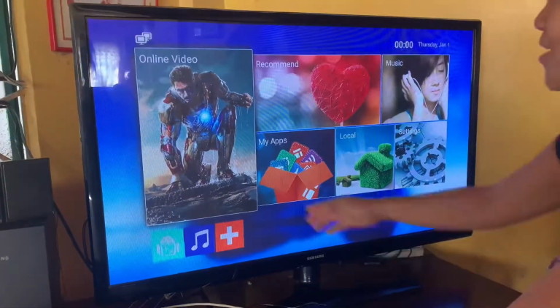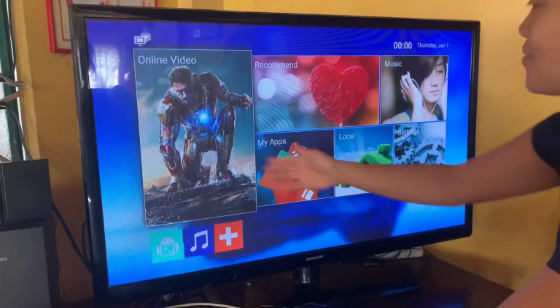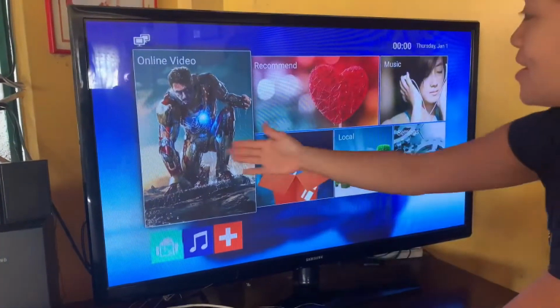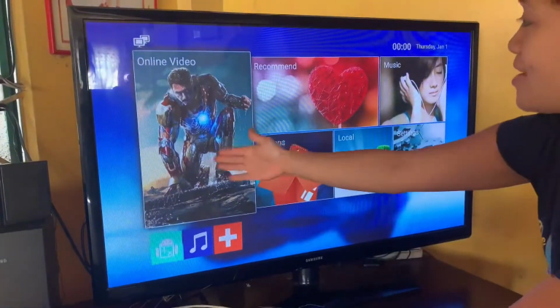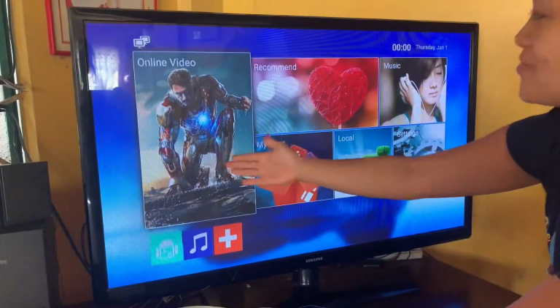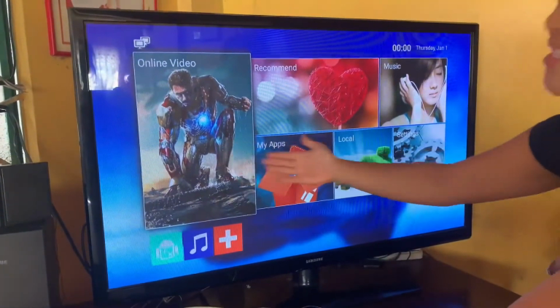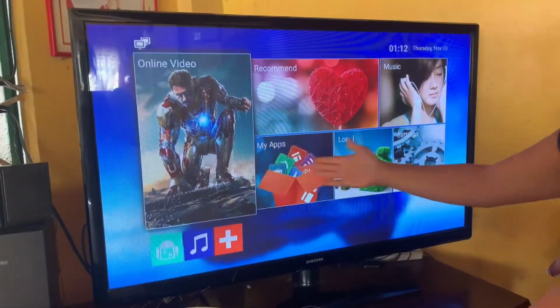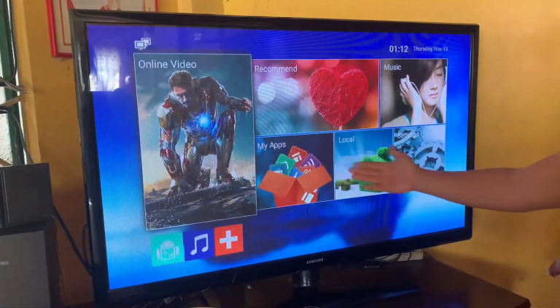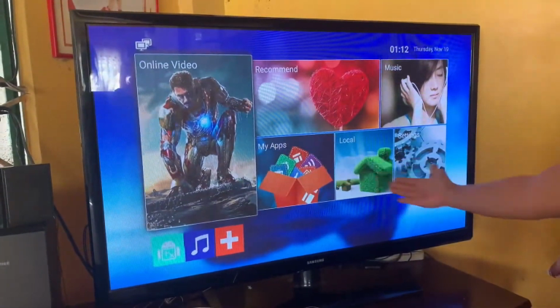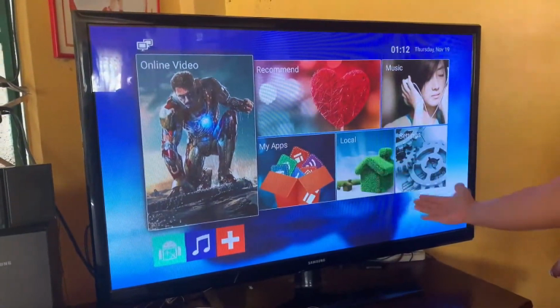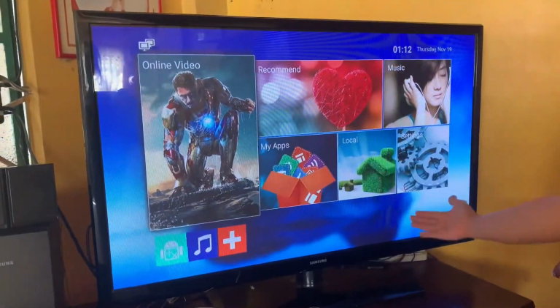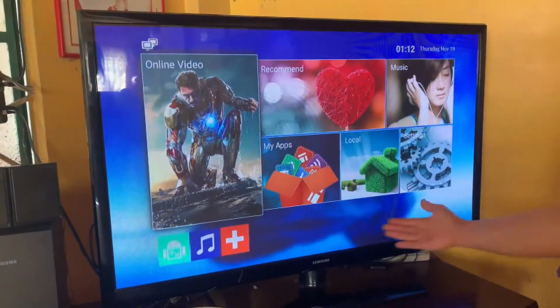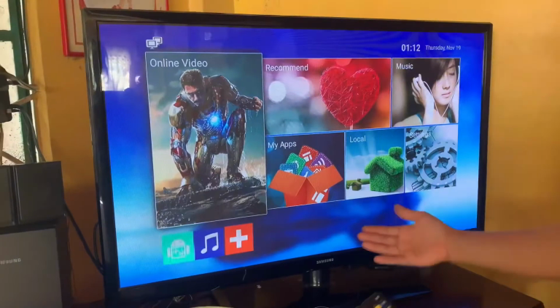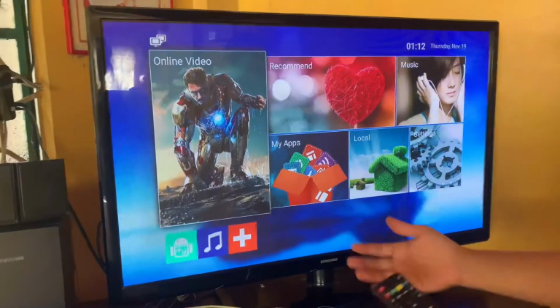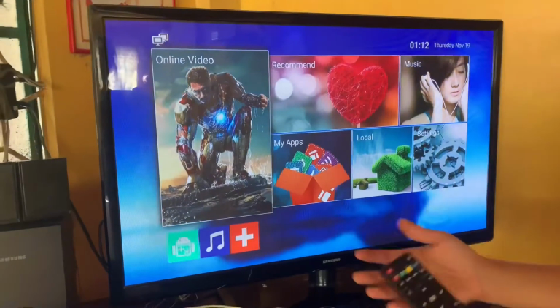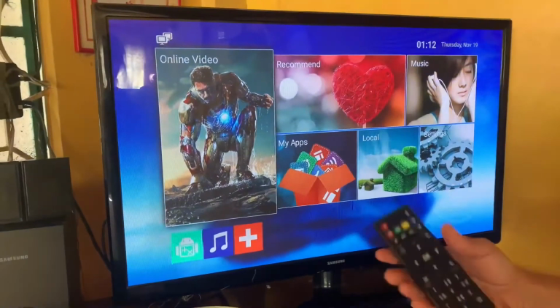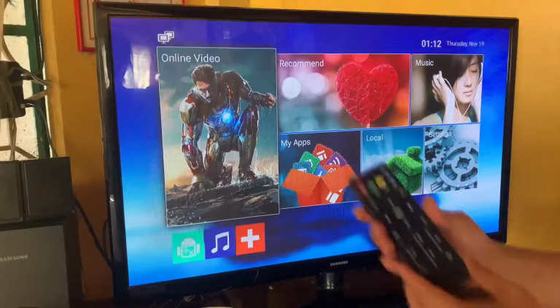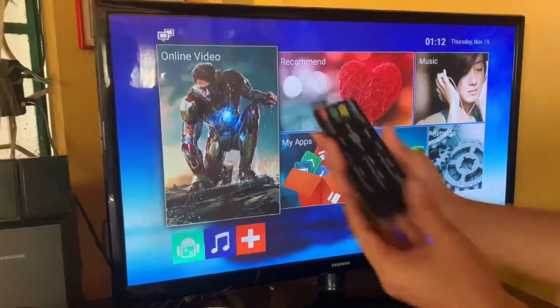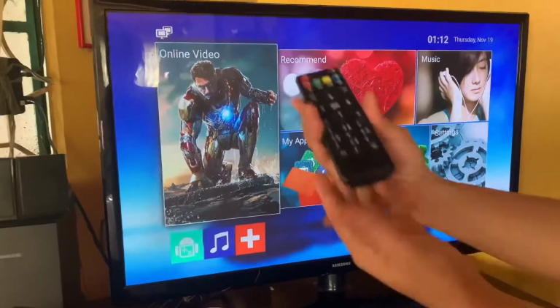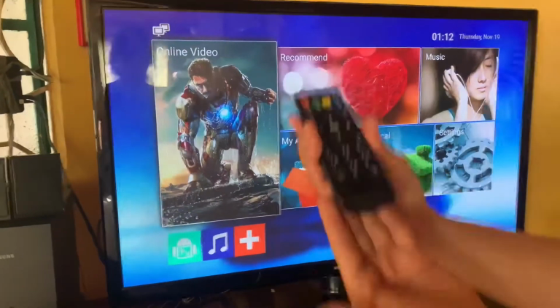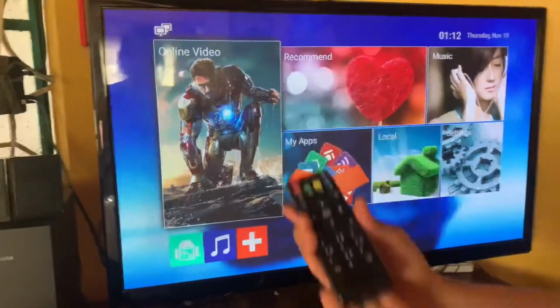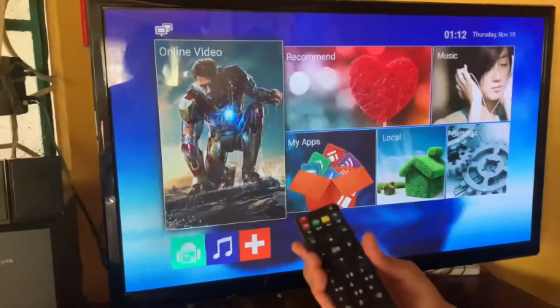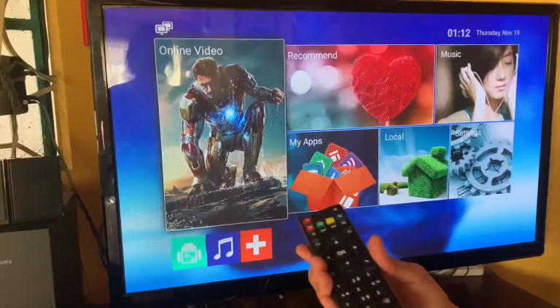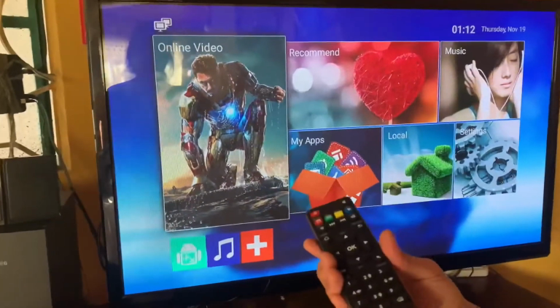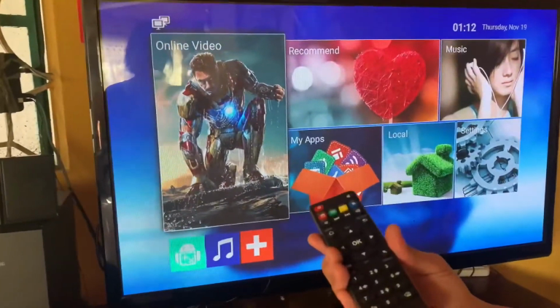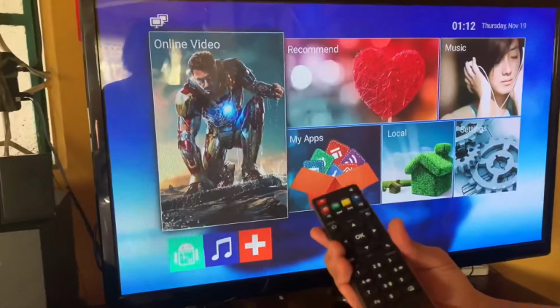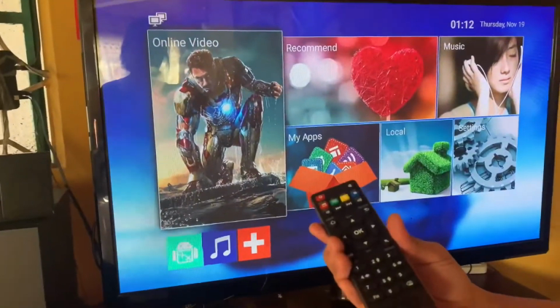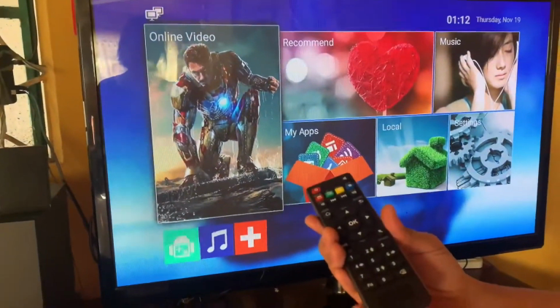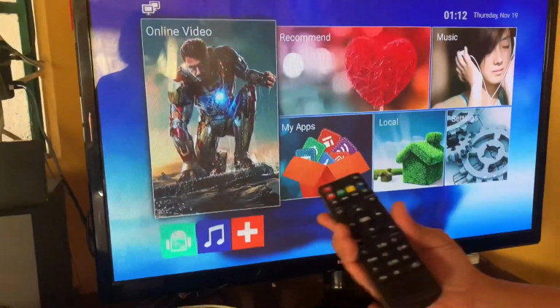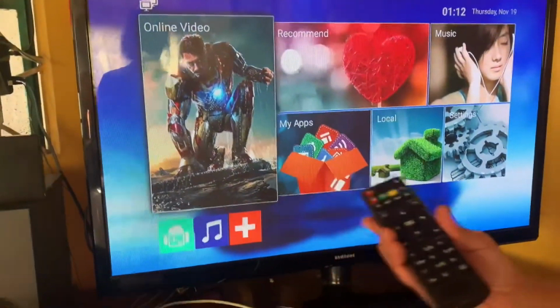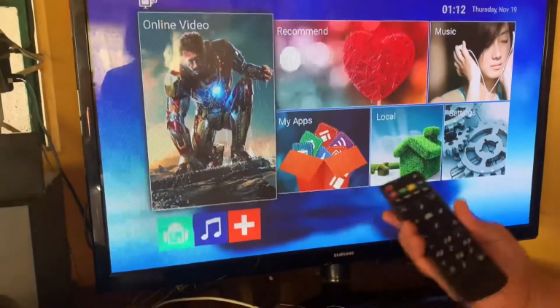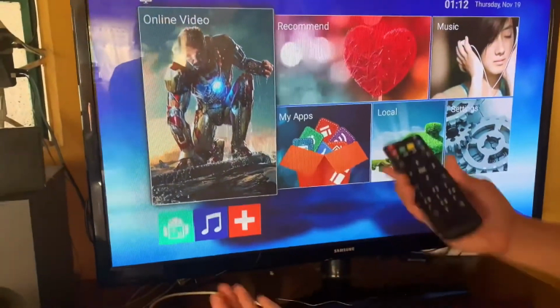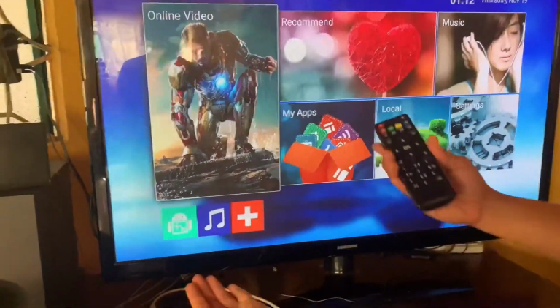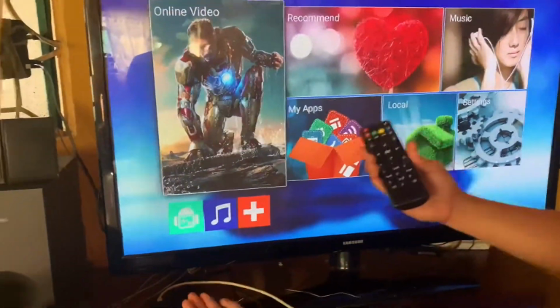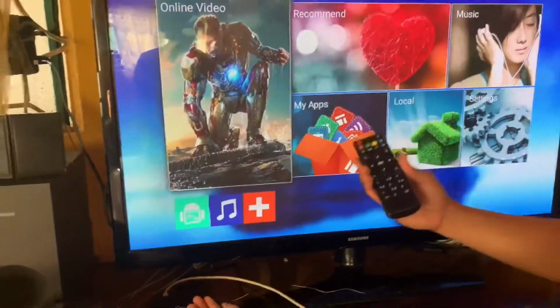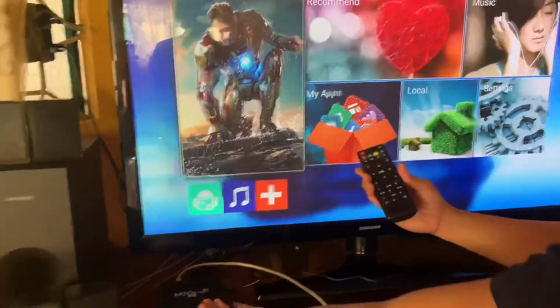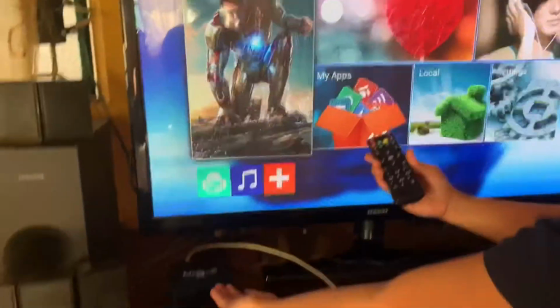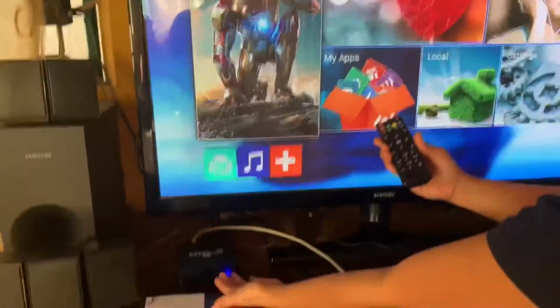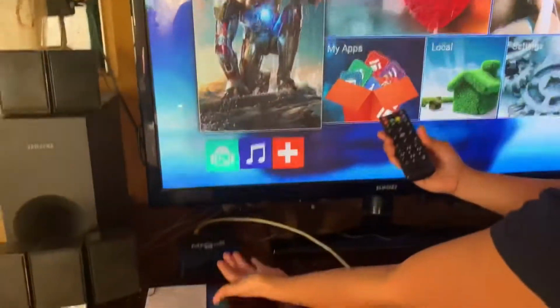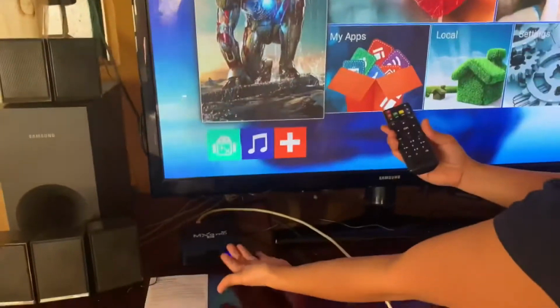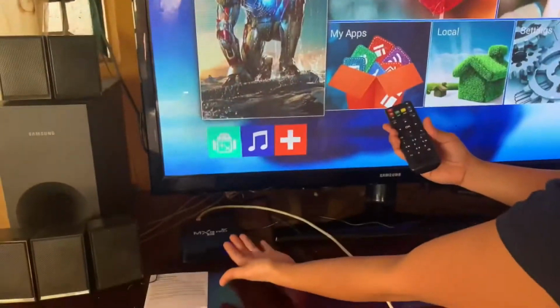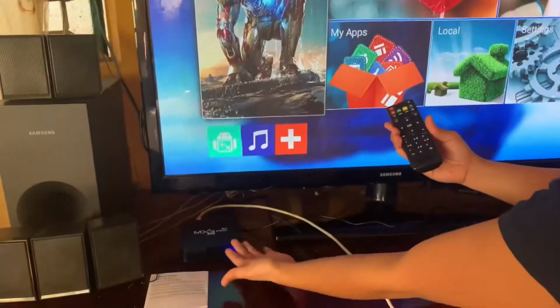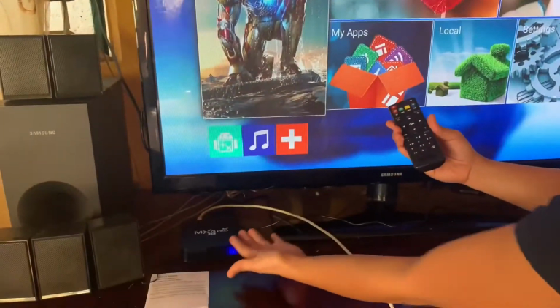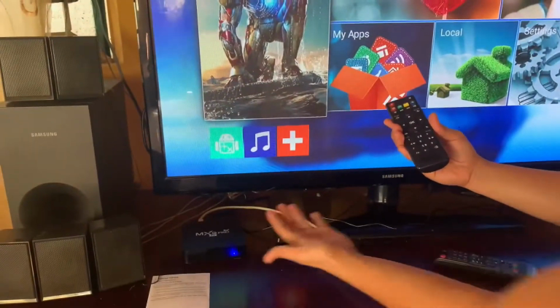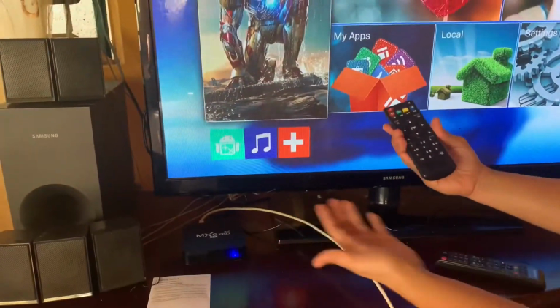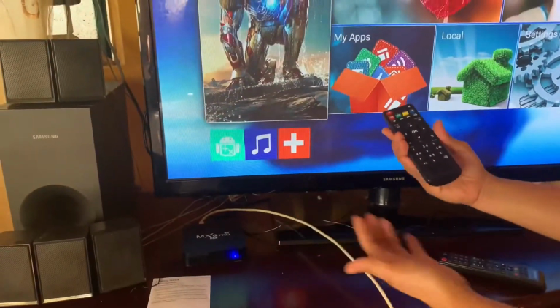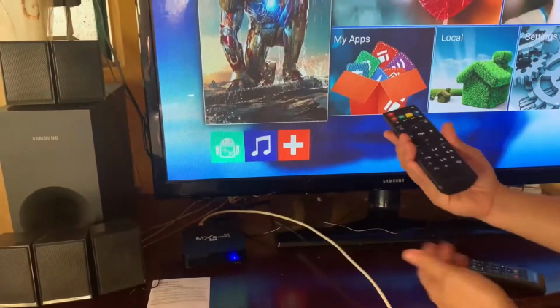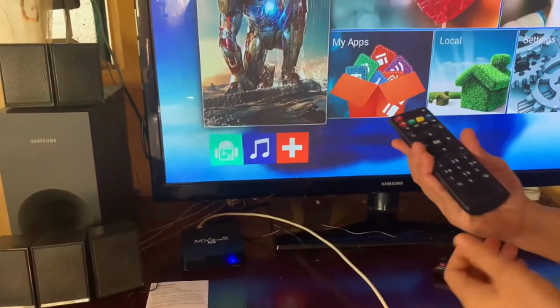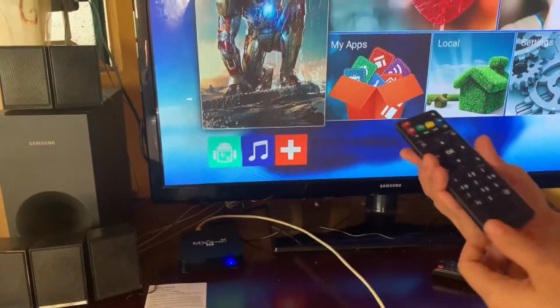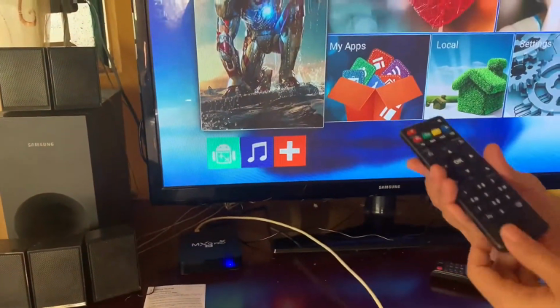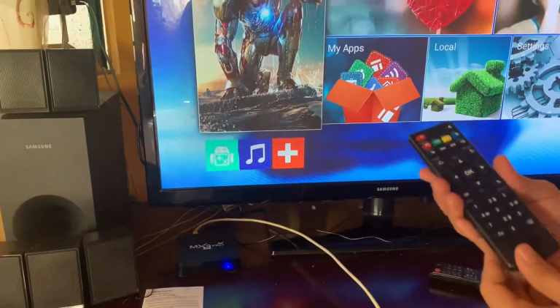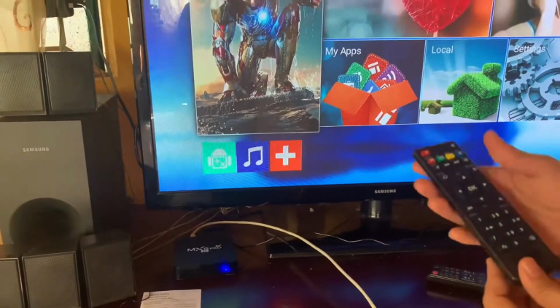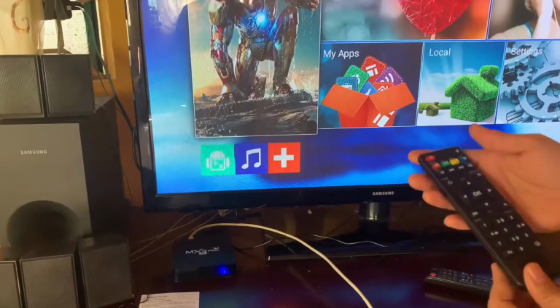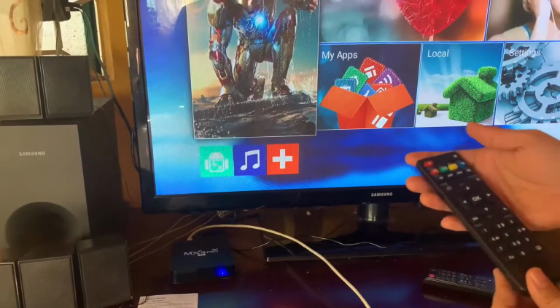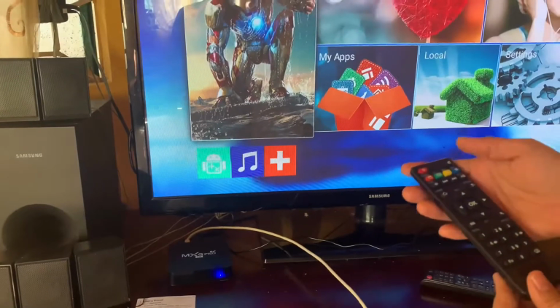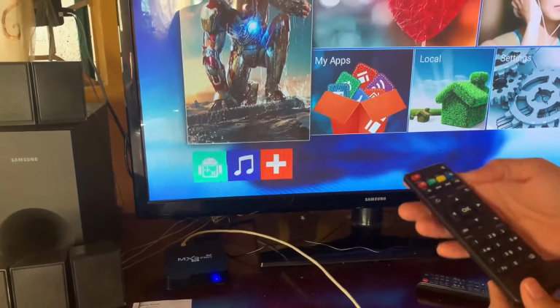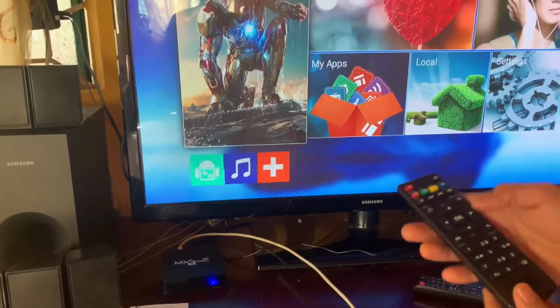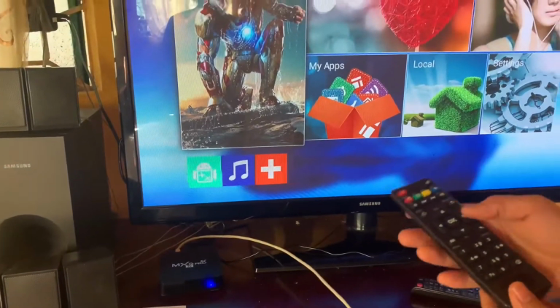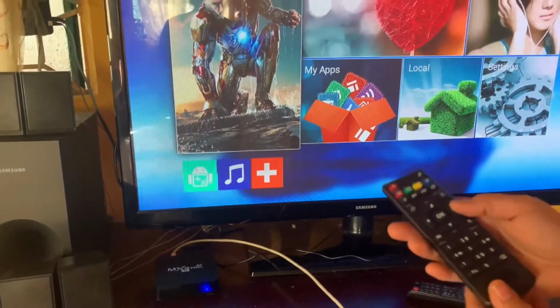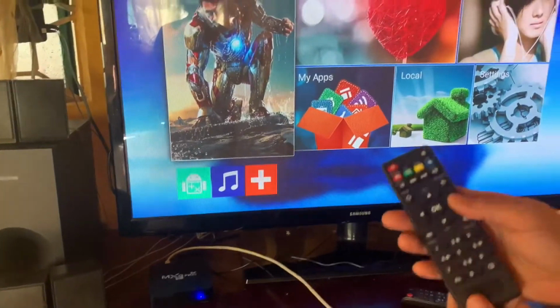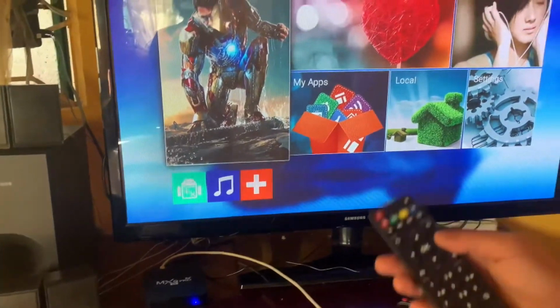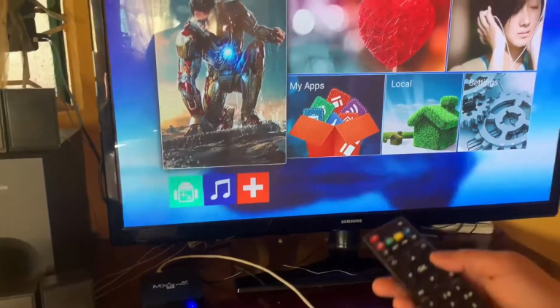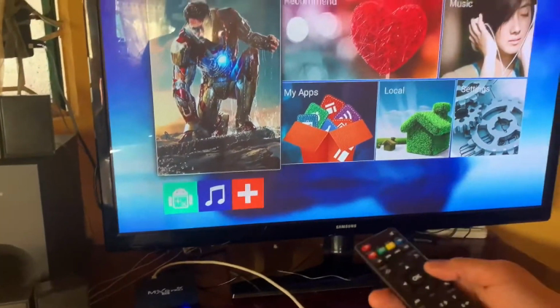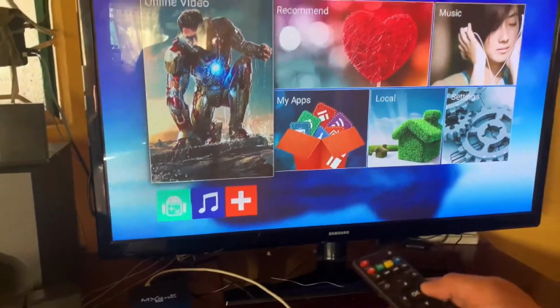Now our LED TV is already successfully transformed to a smart TV.